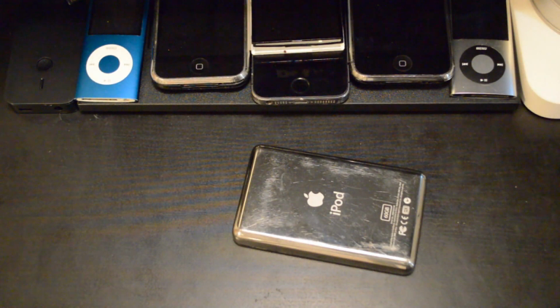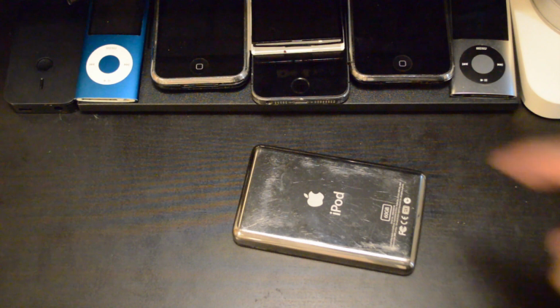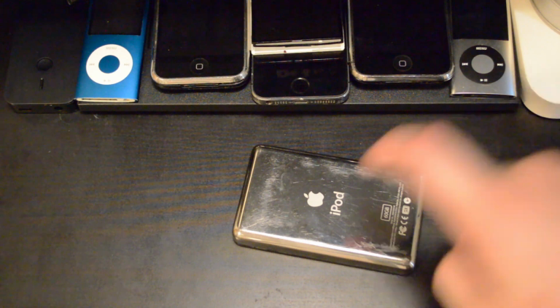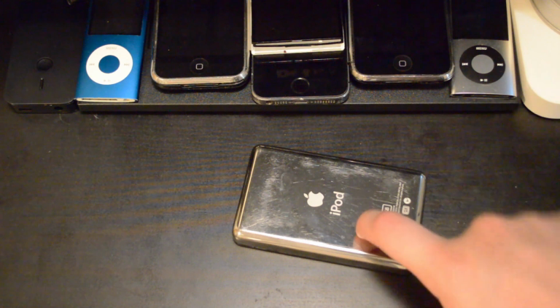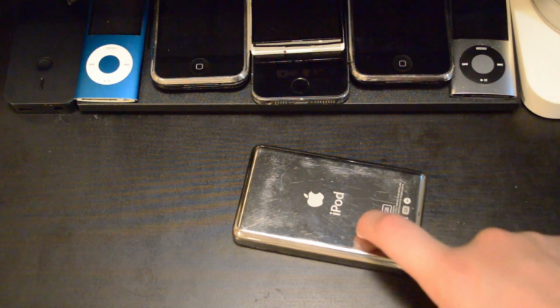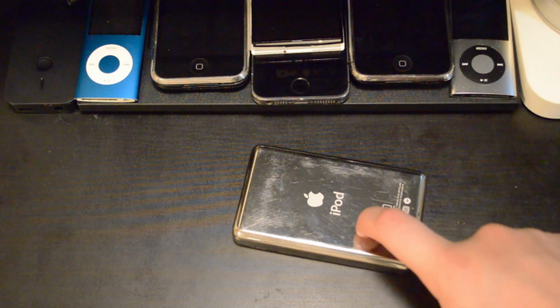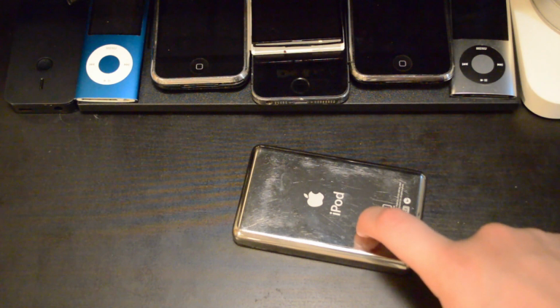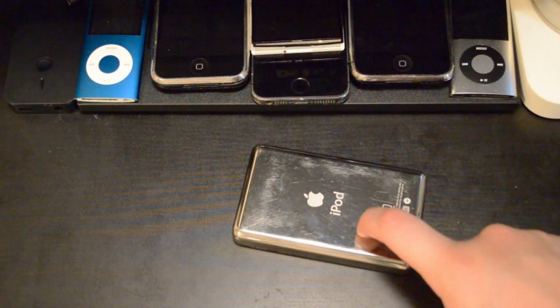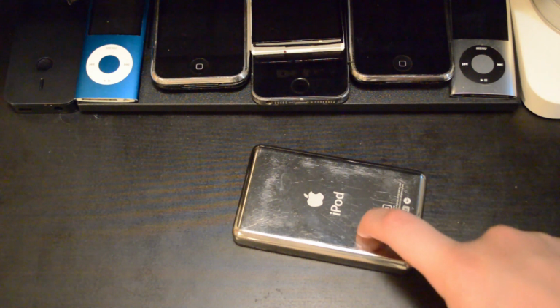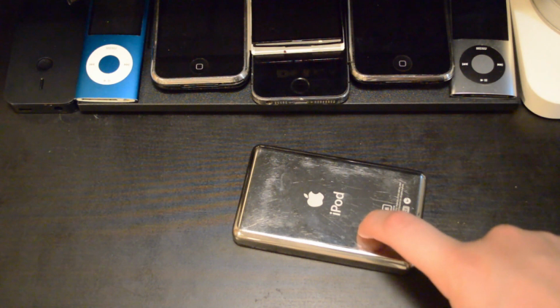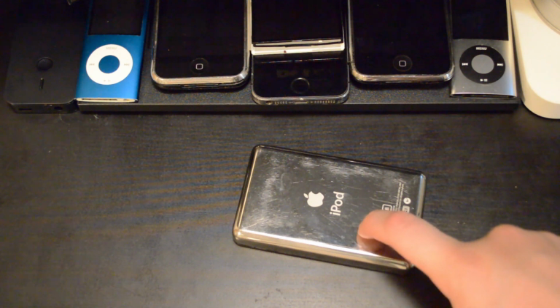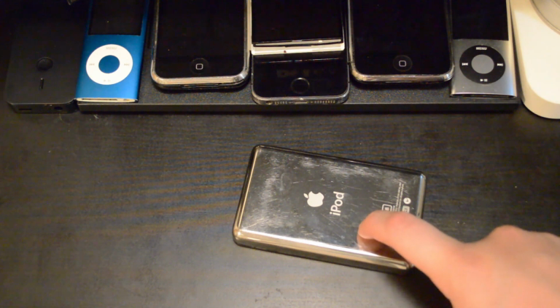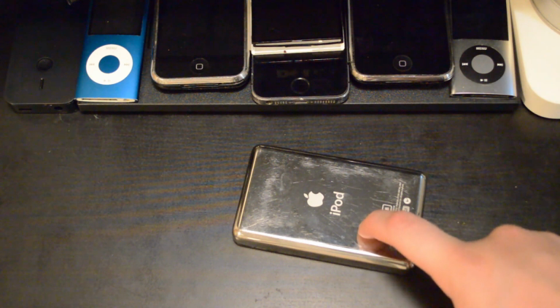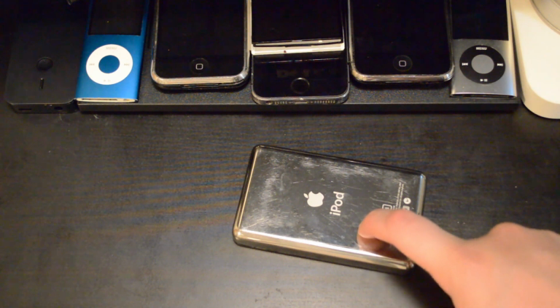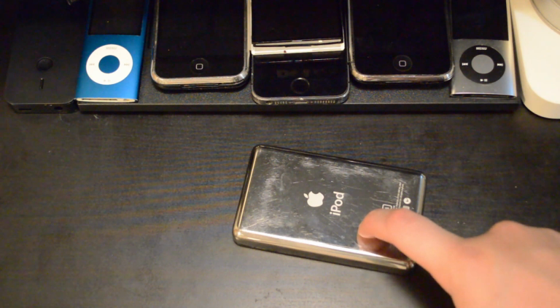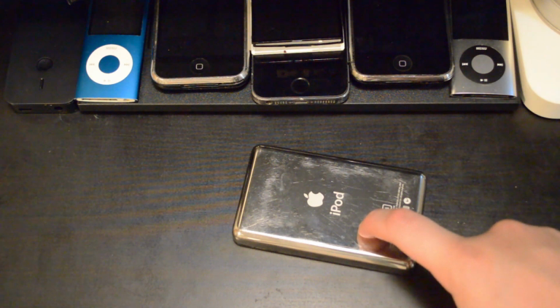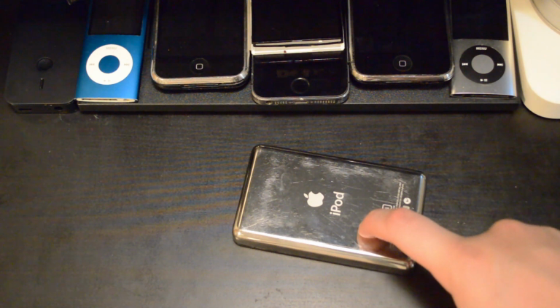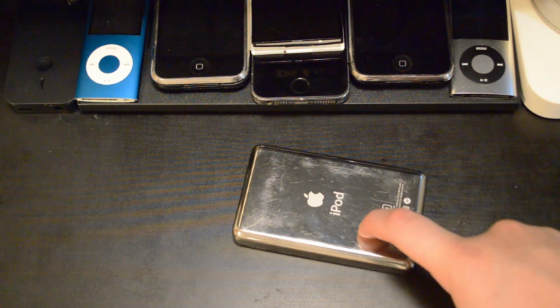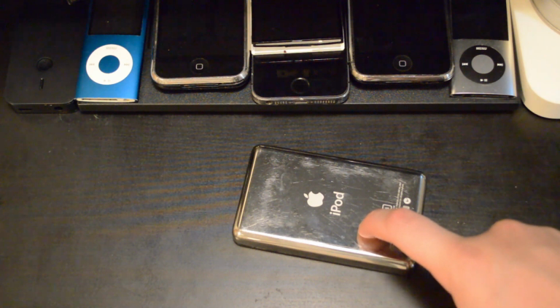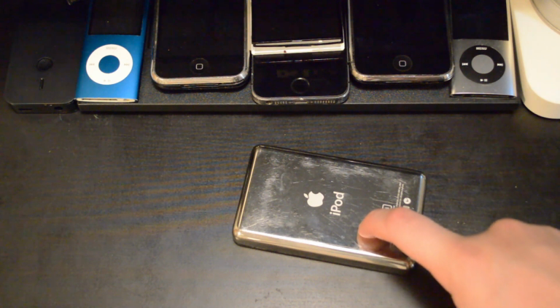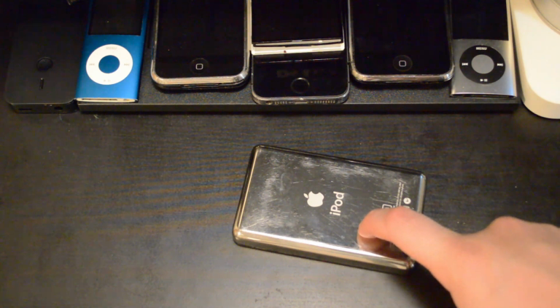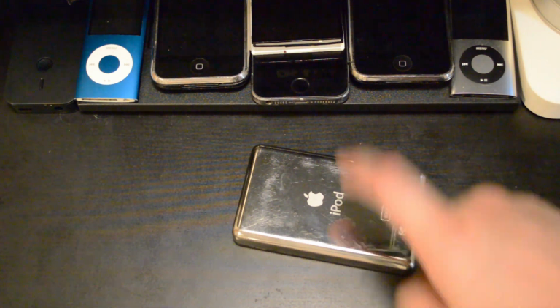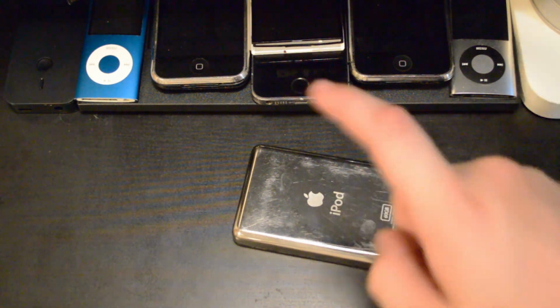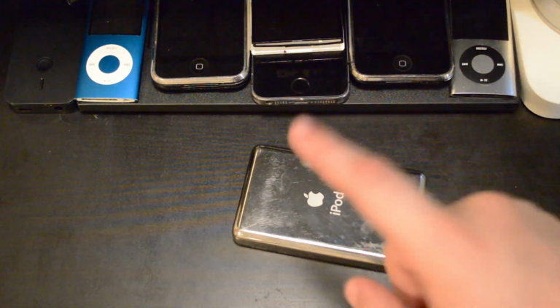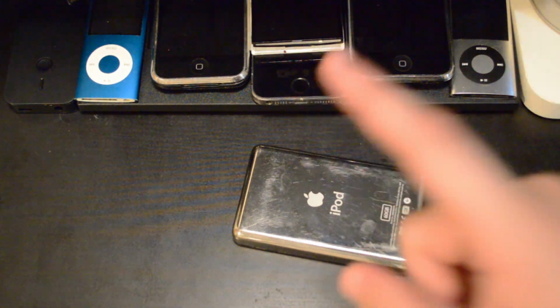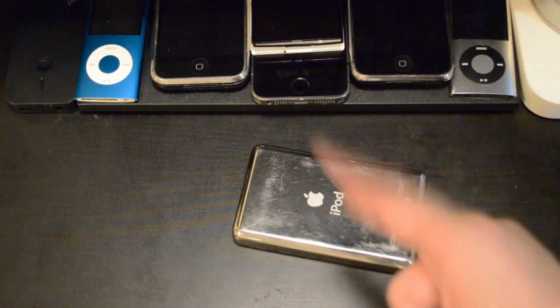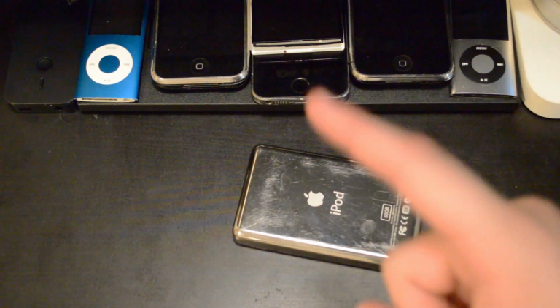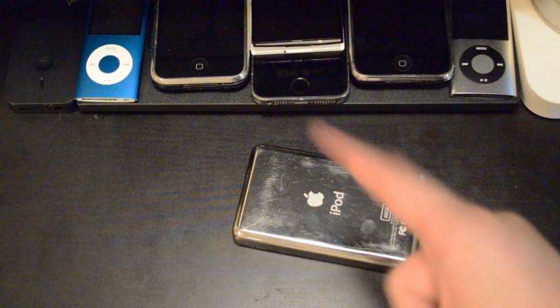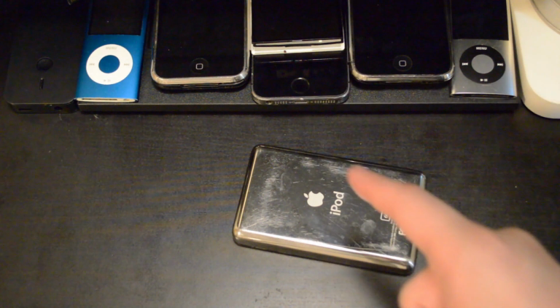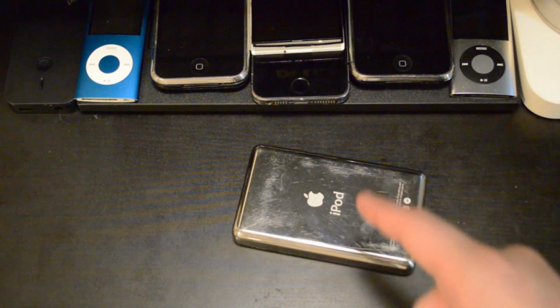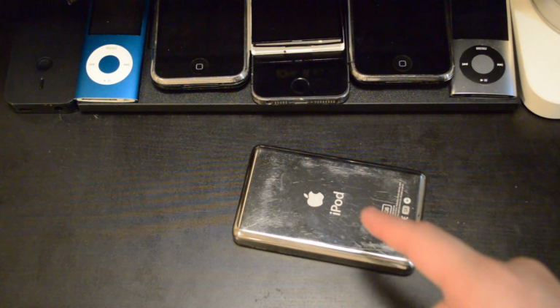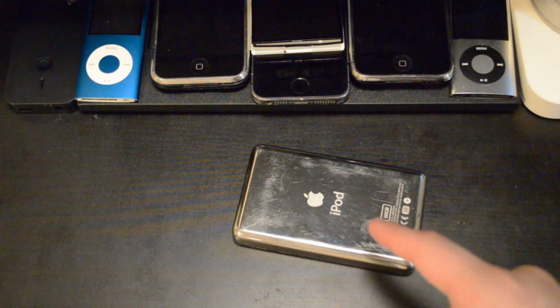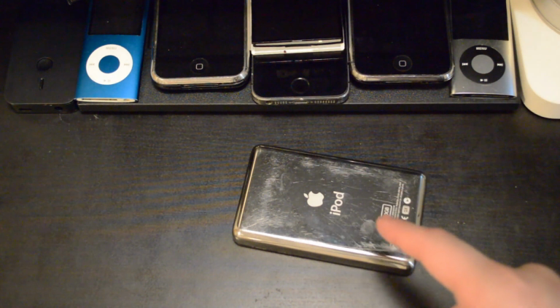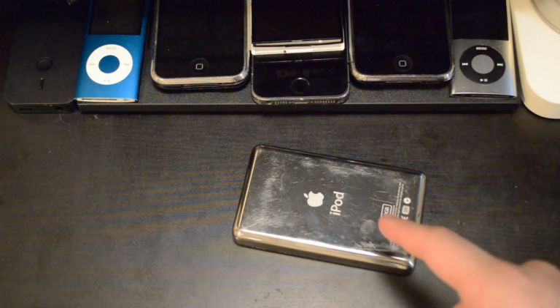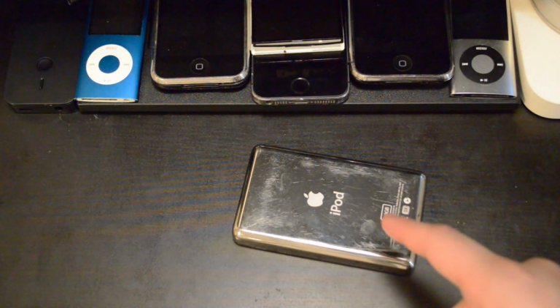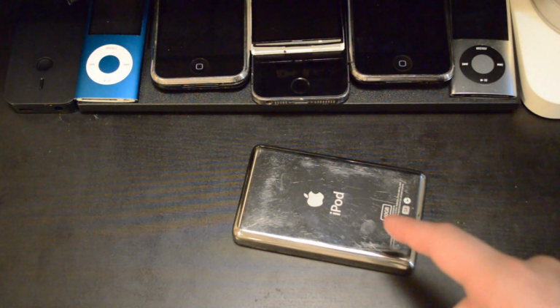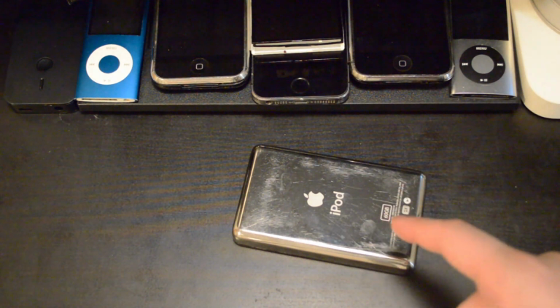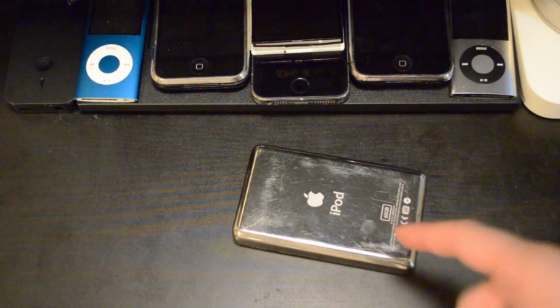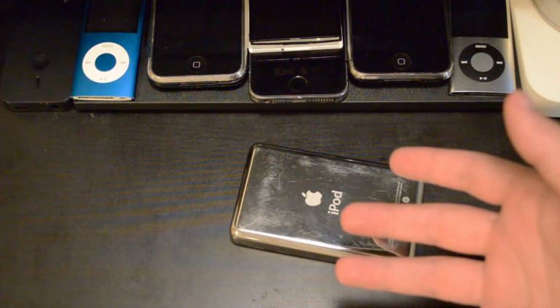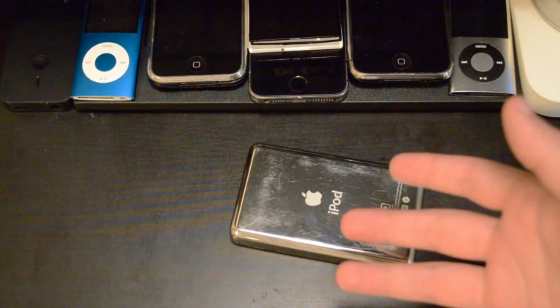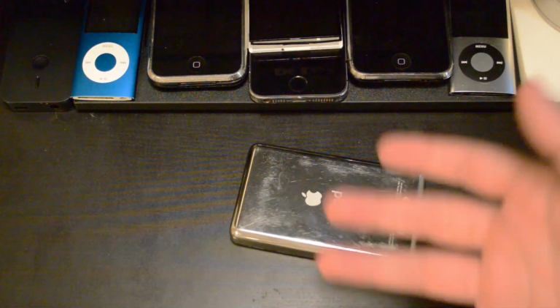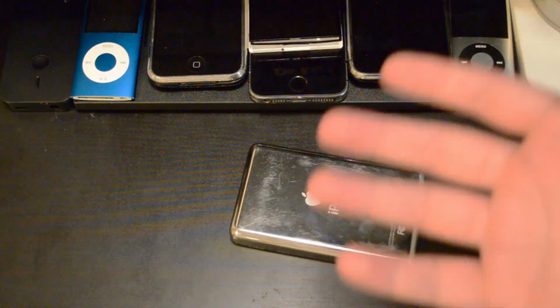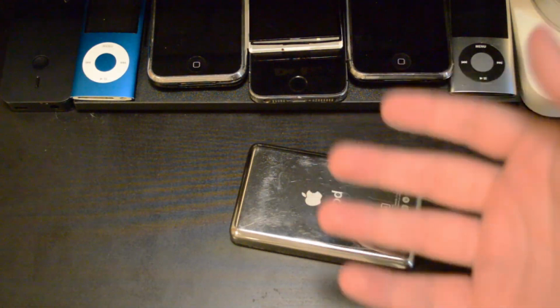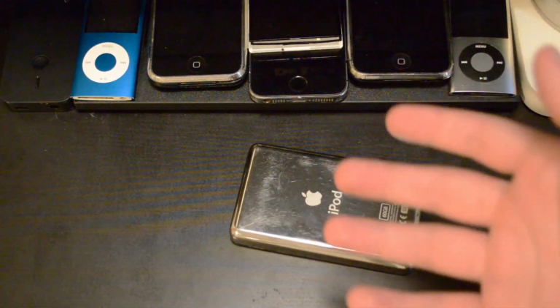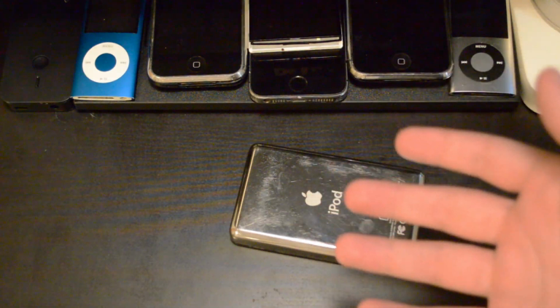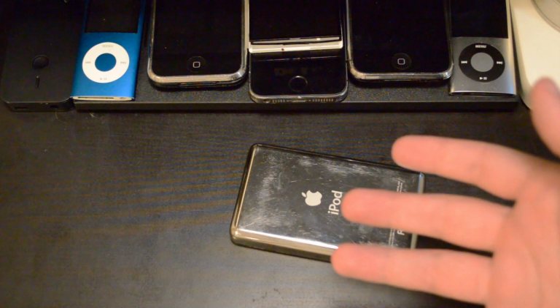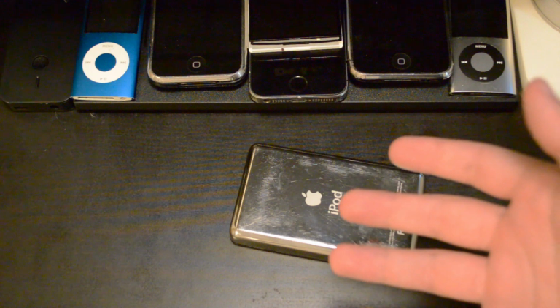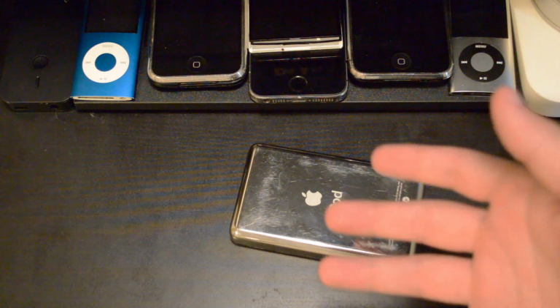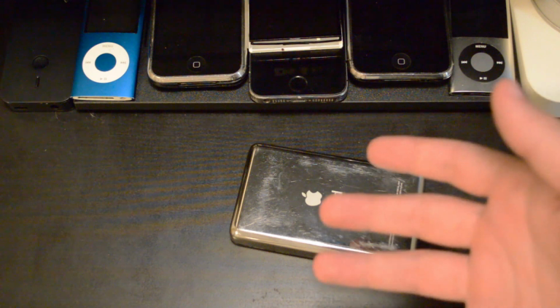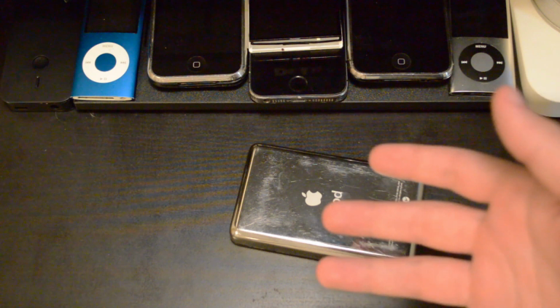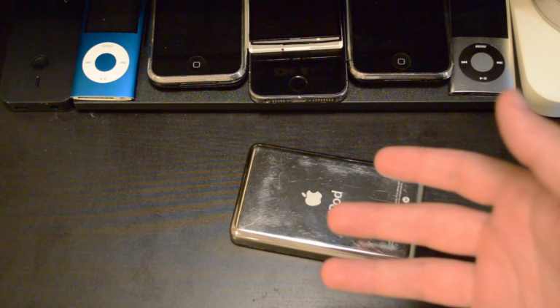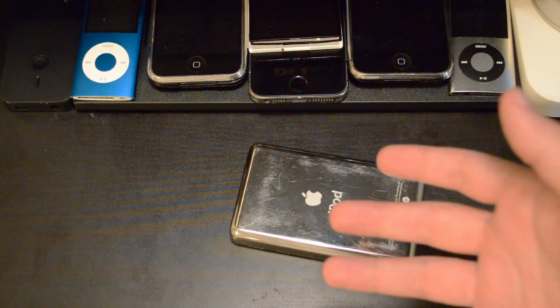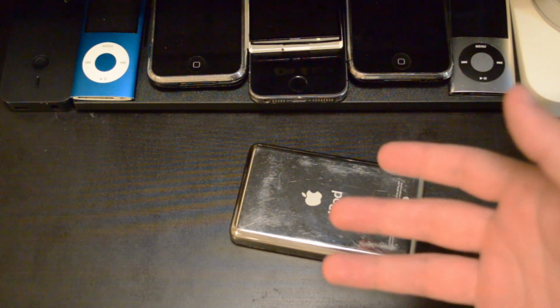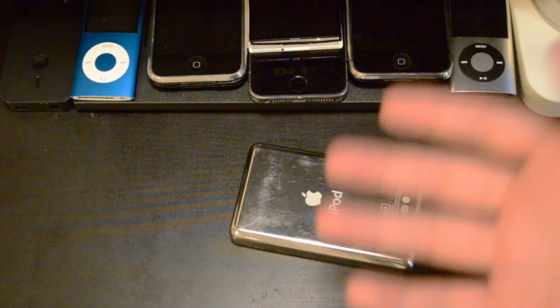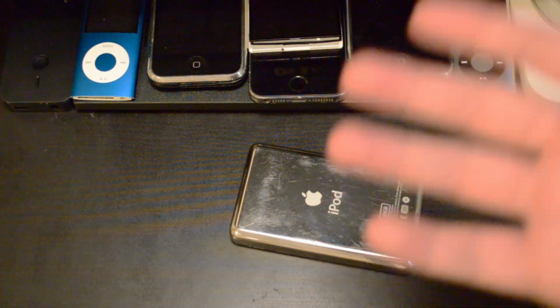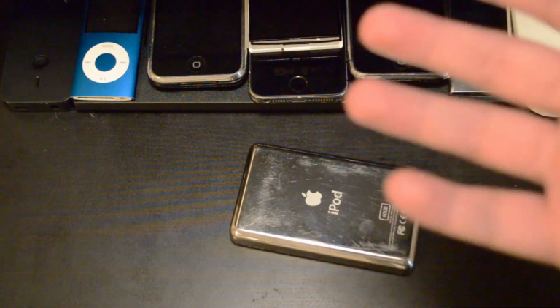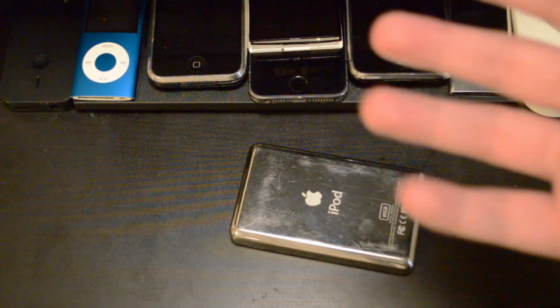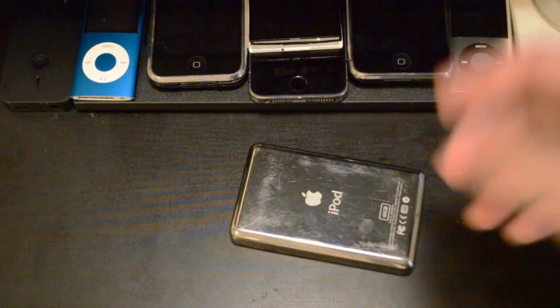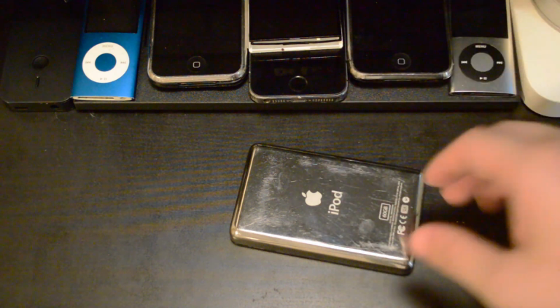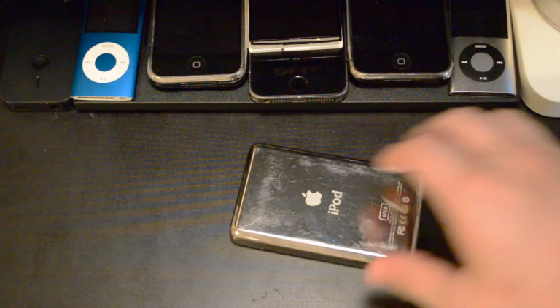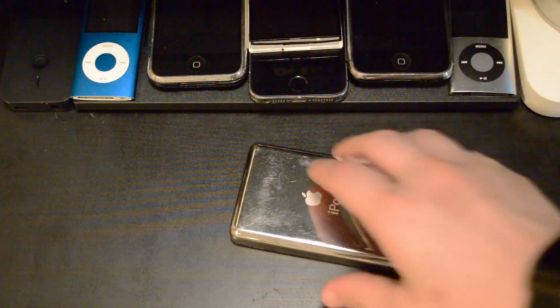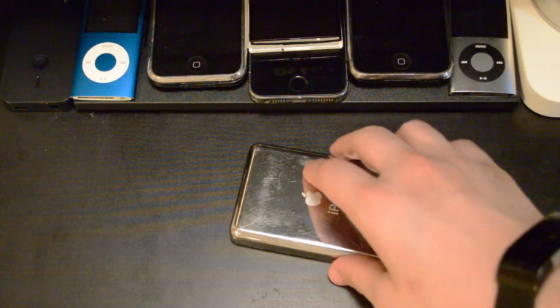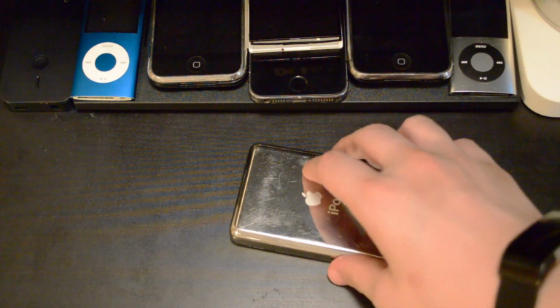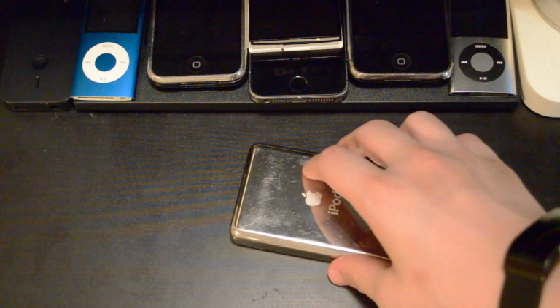This is an iPod — my iPod. And I'm pretty darn proud of this thing. Well, why are you proud of it, you may ask? Well, let me give you a hint.